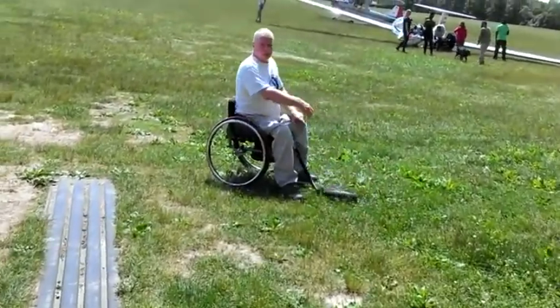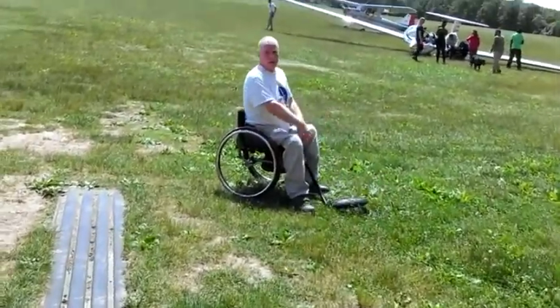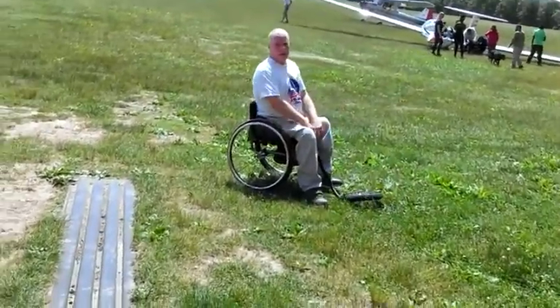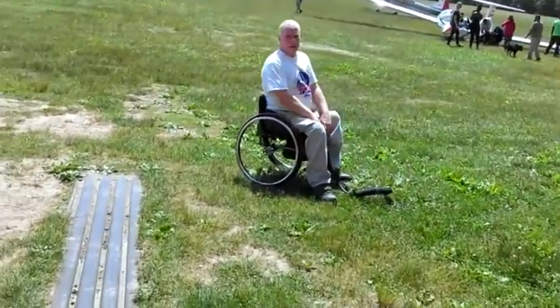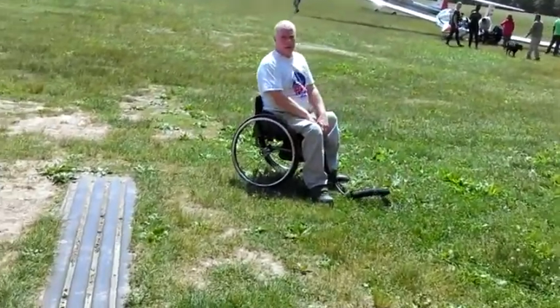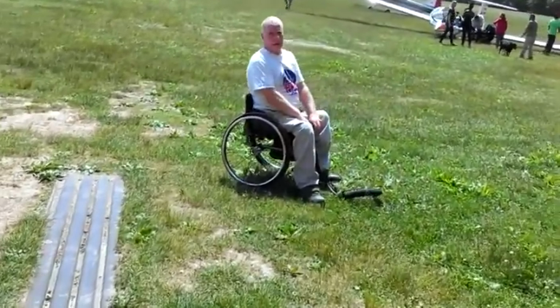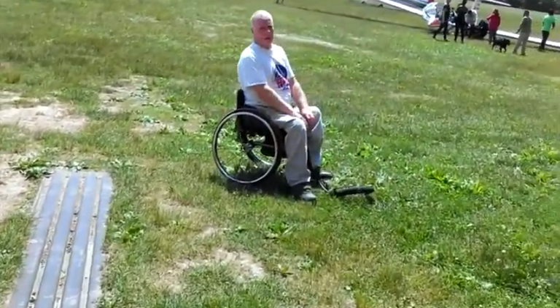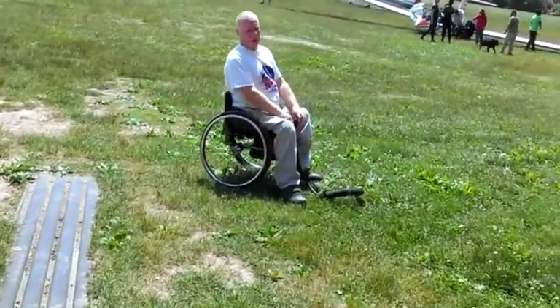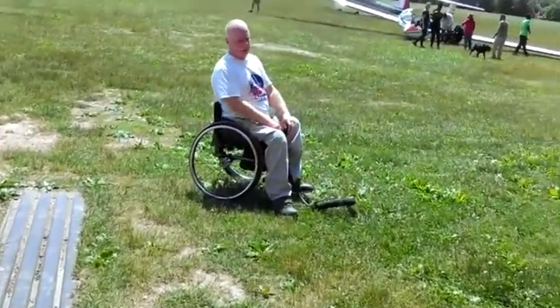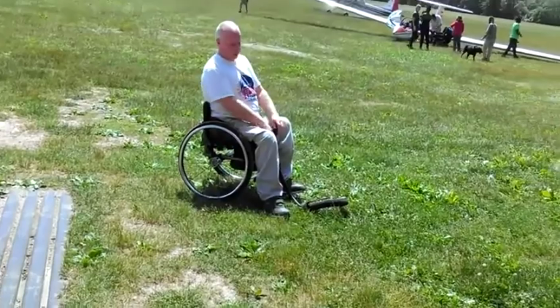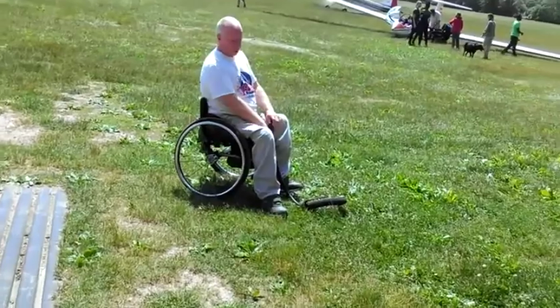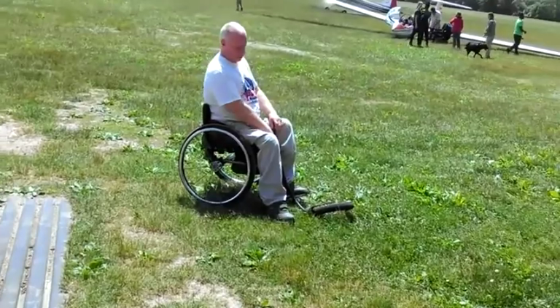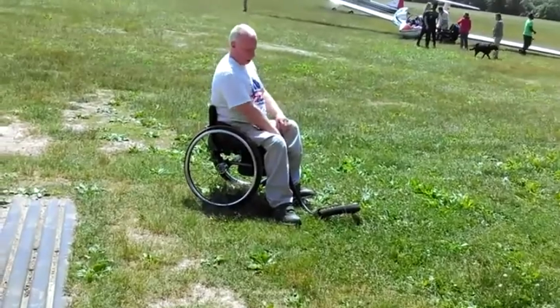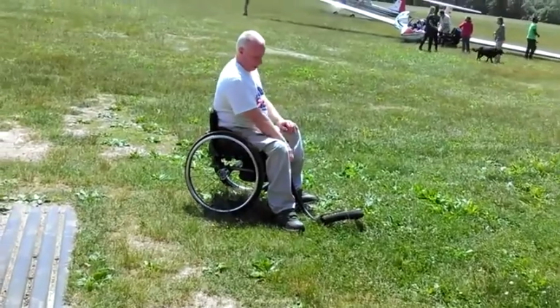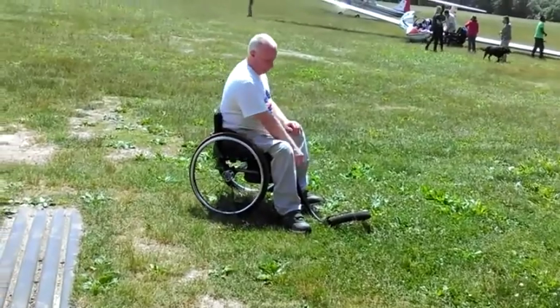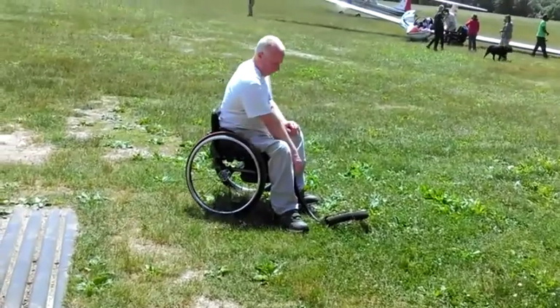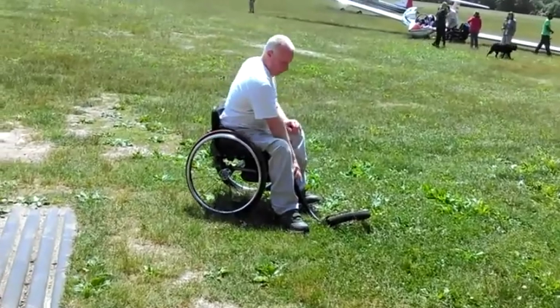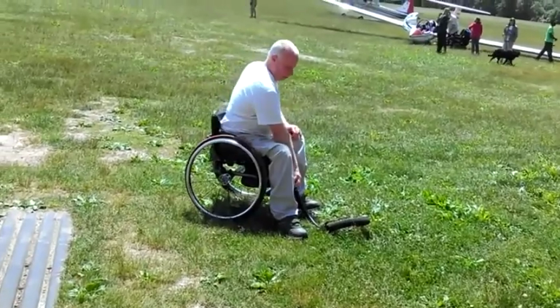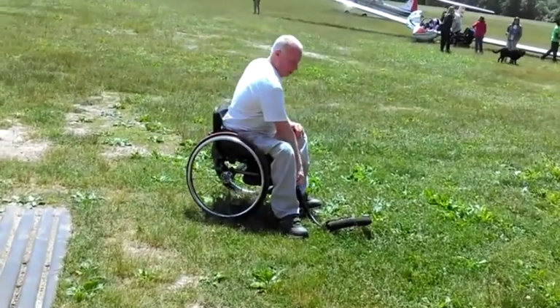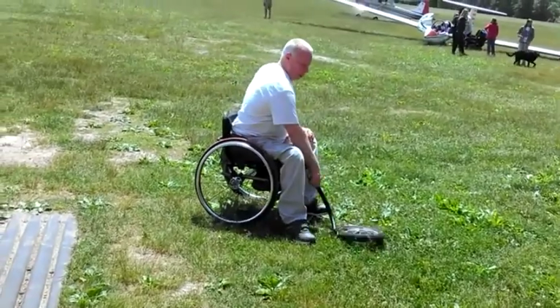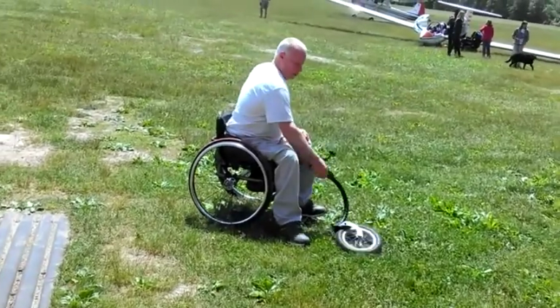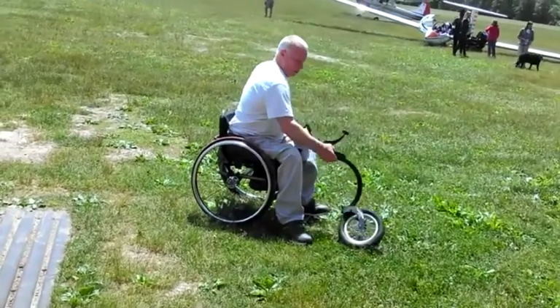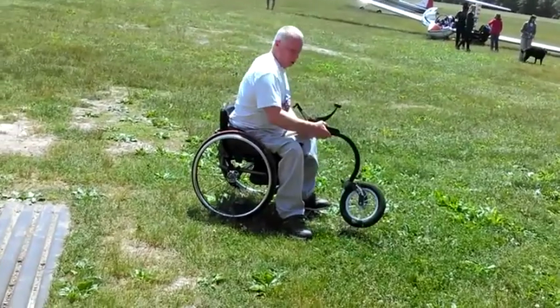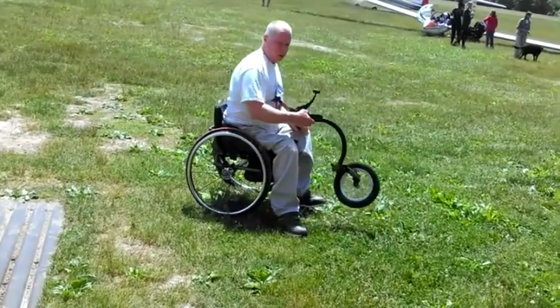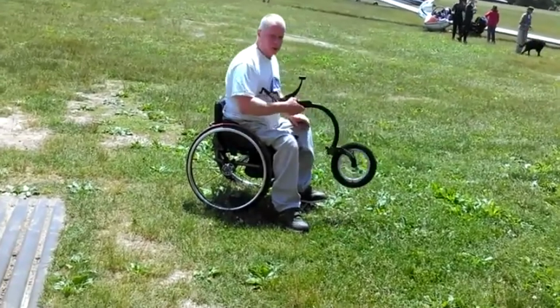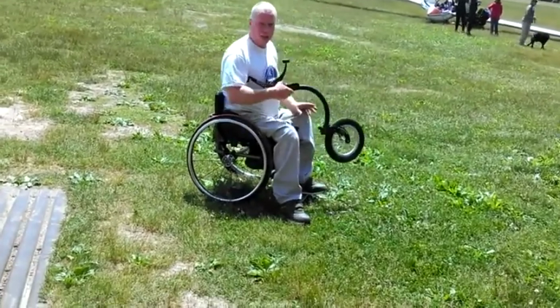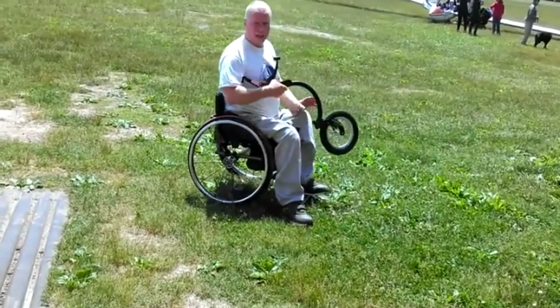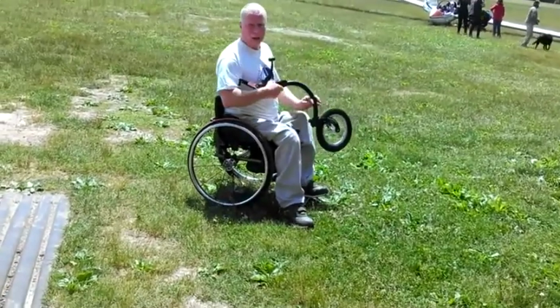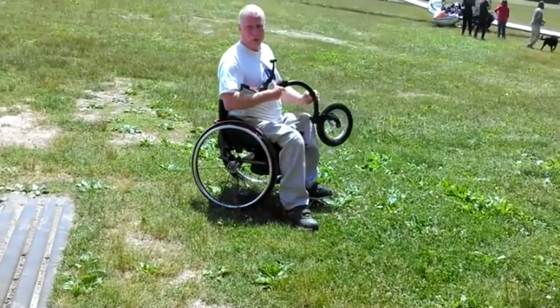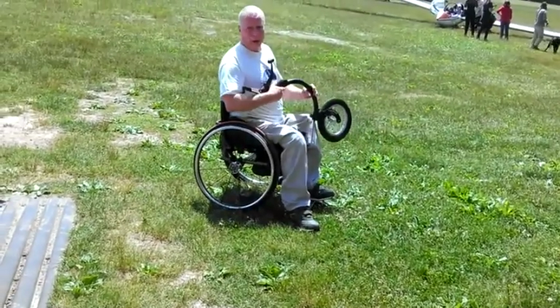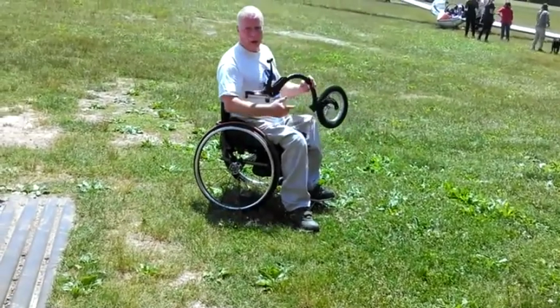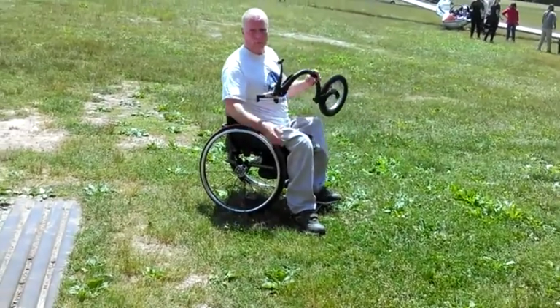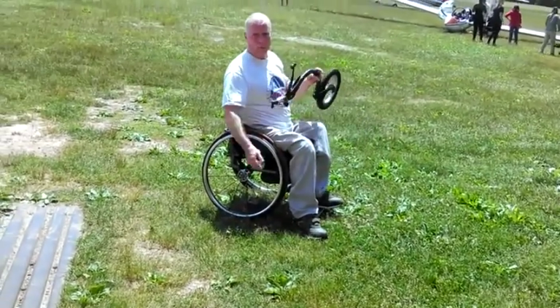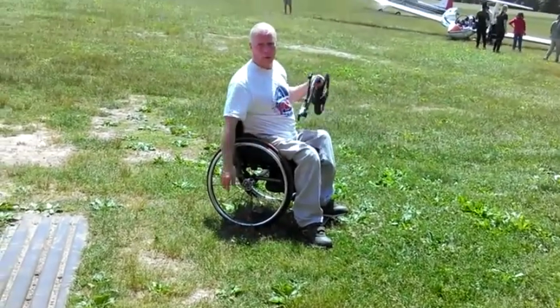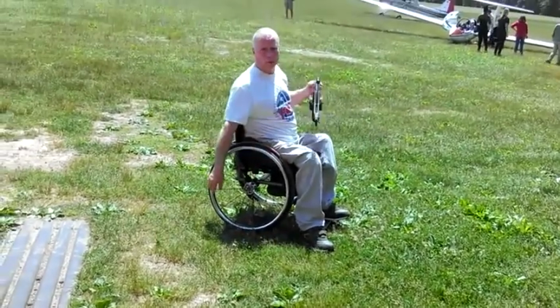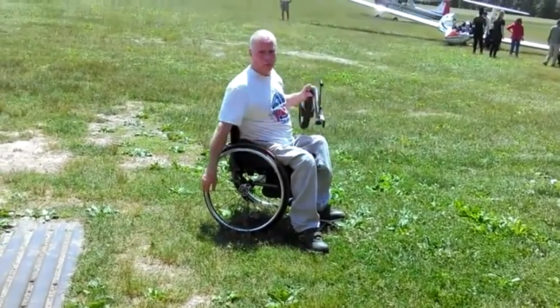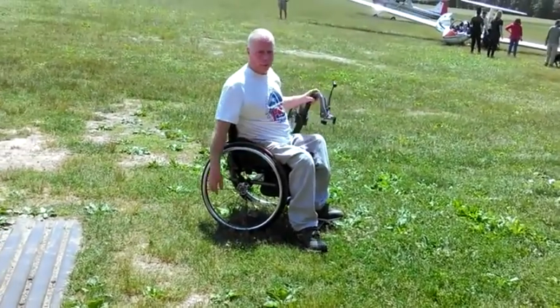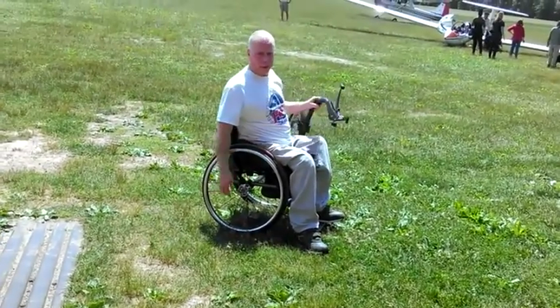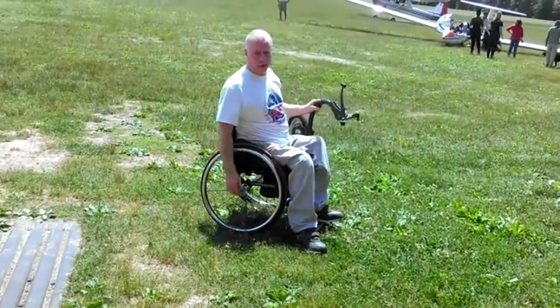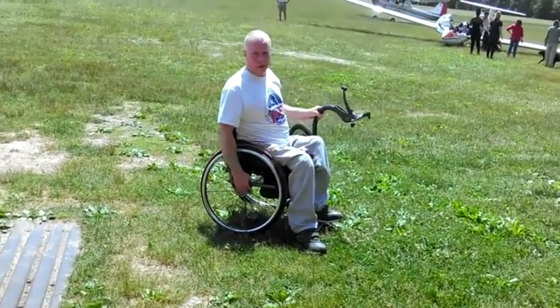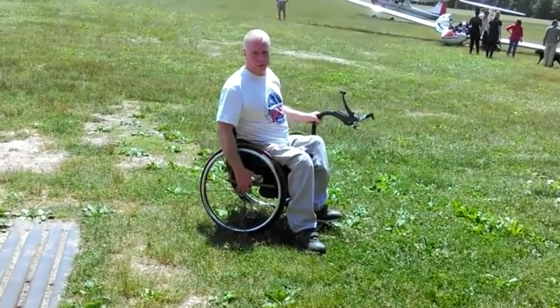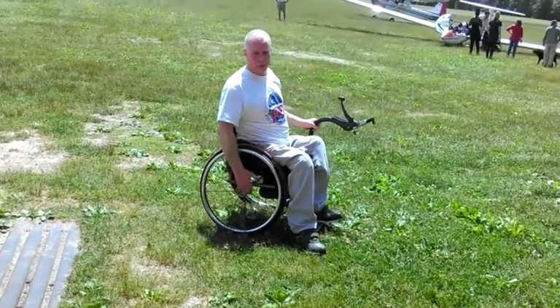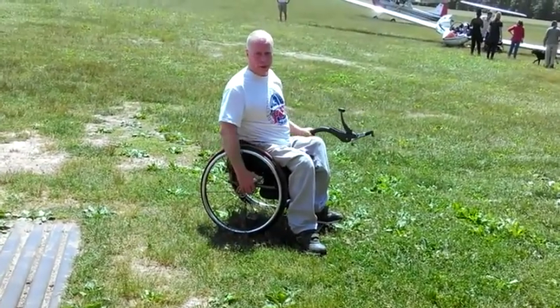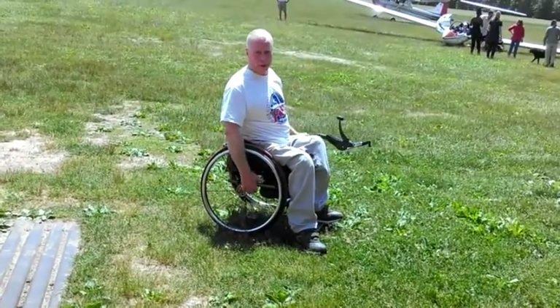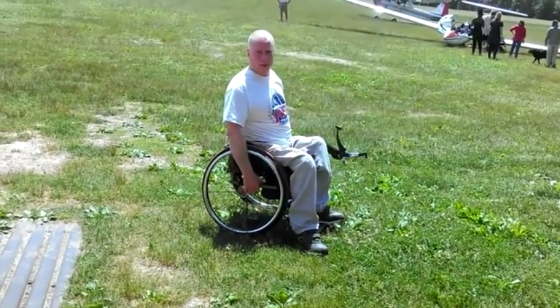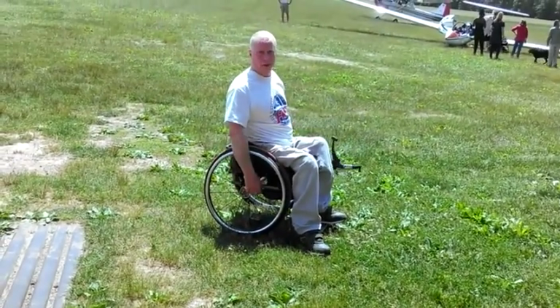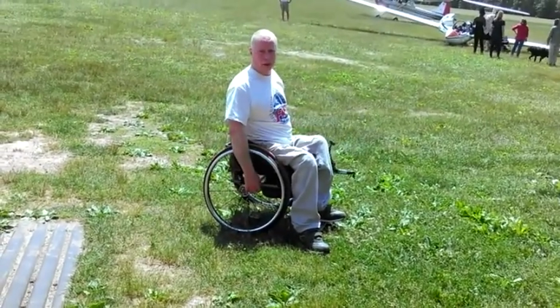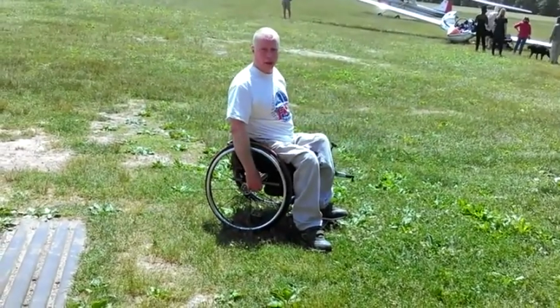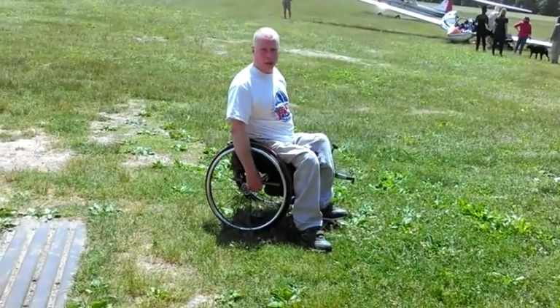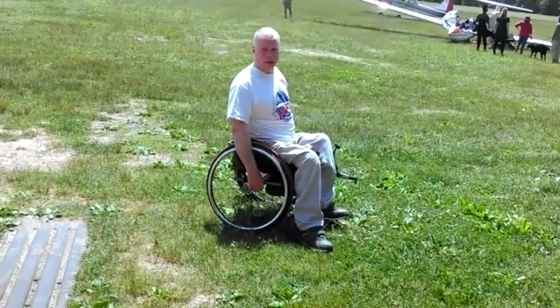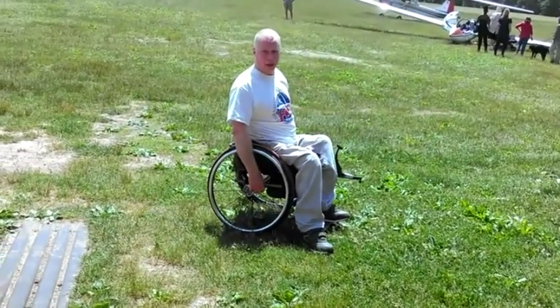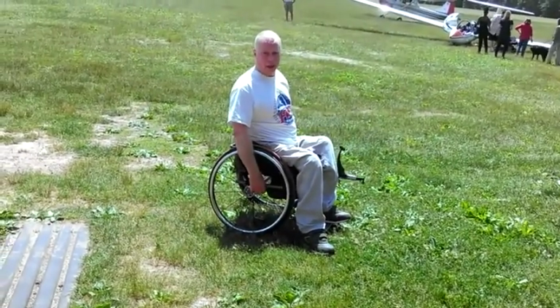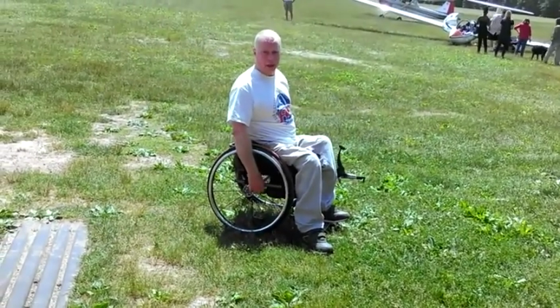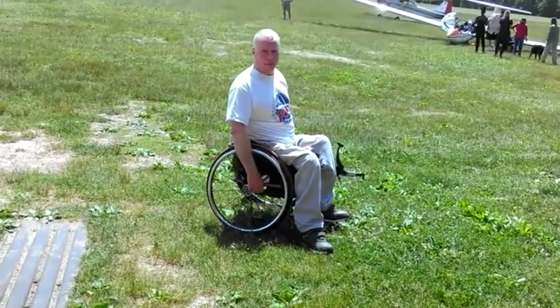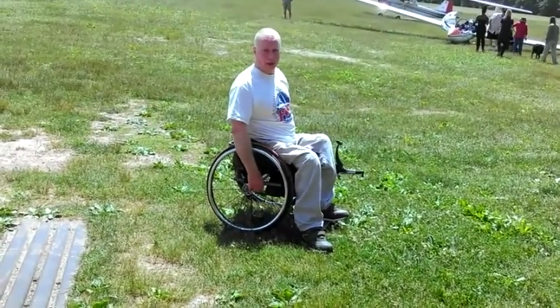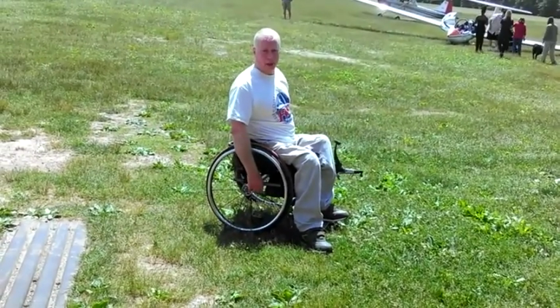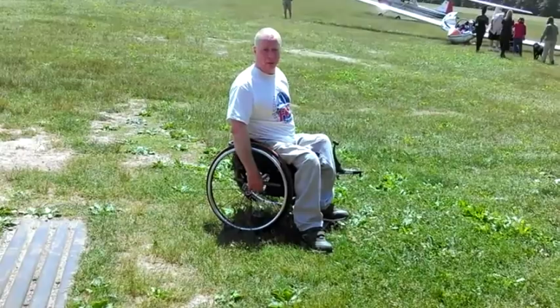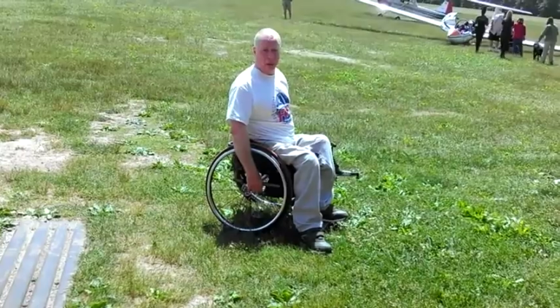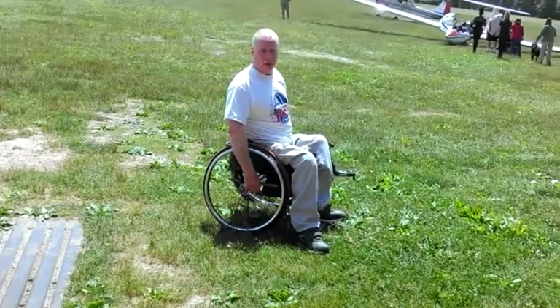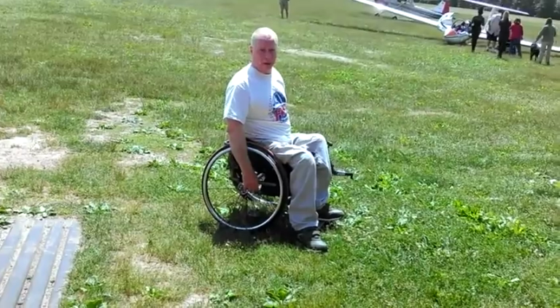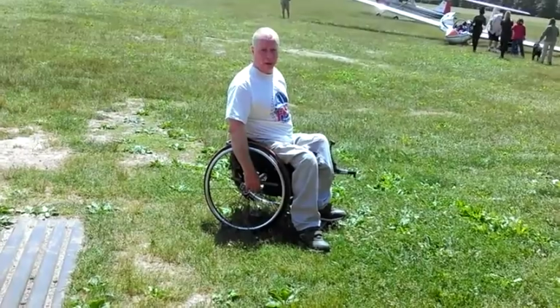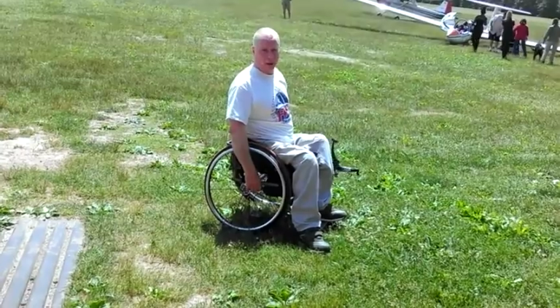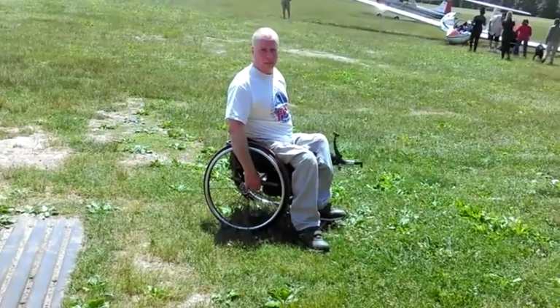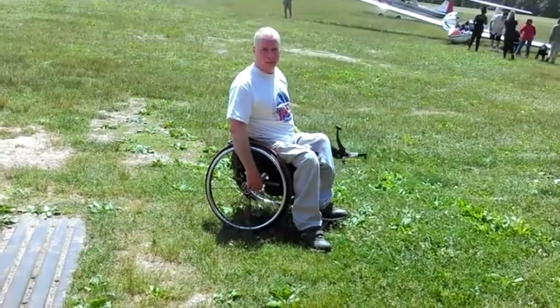It goes on. Check out more helpful recreational videos on scivideoblog.com.